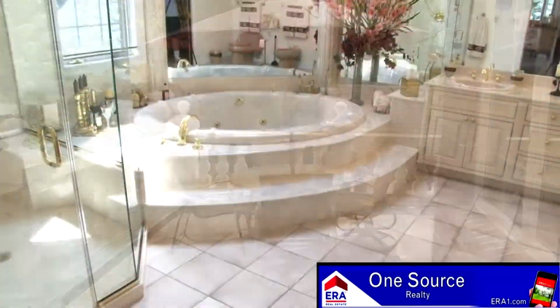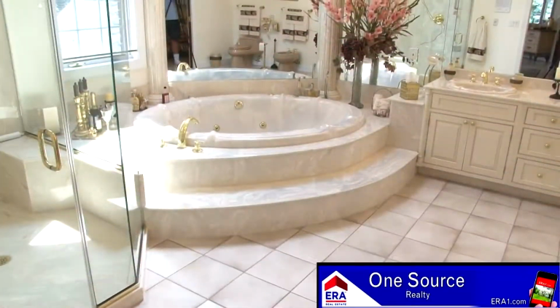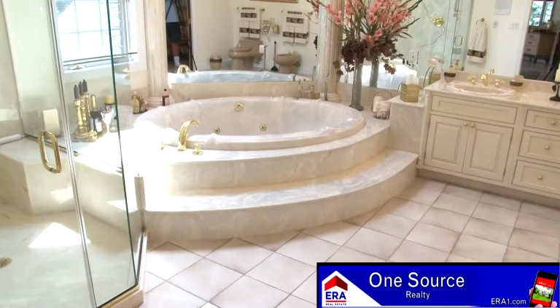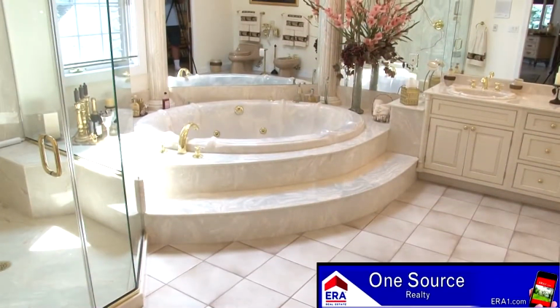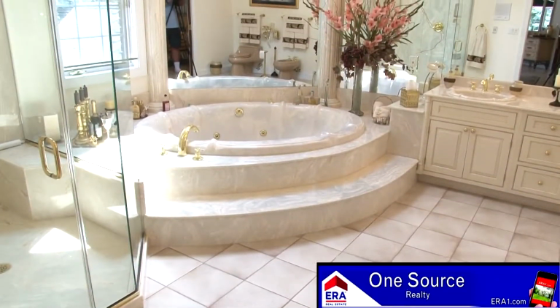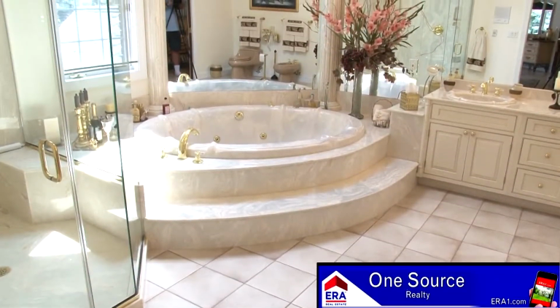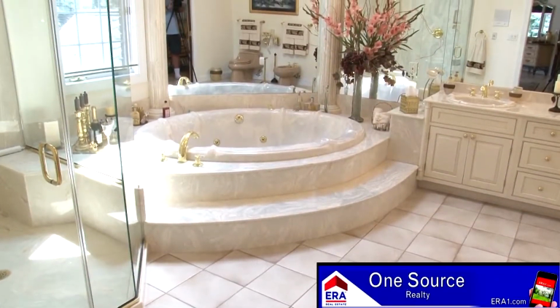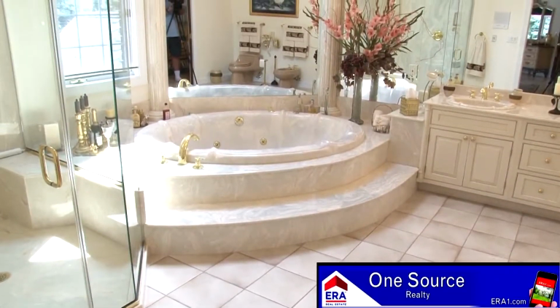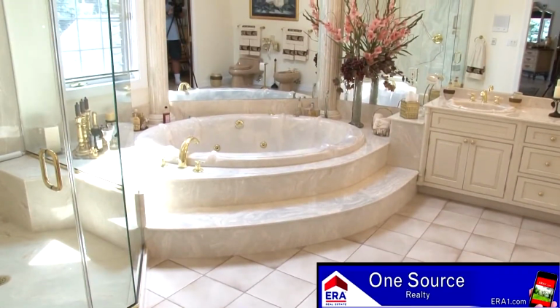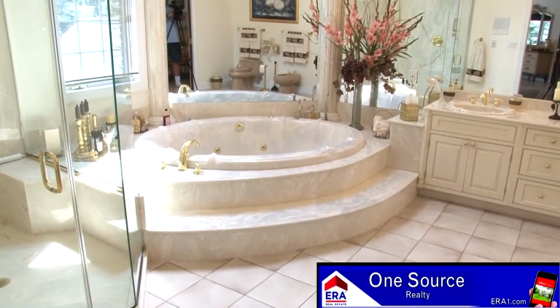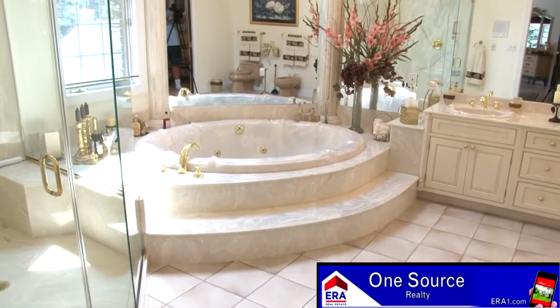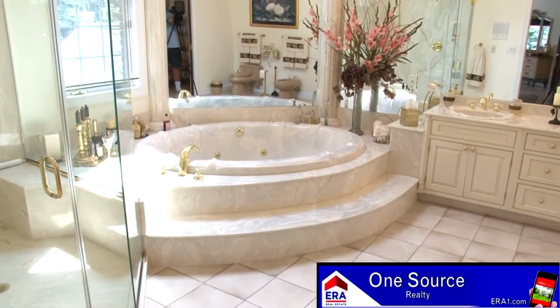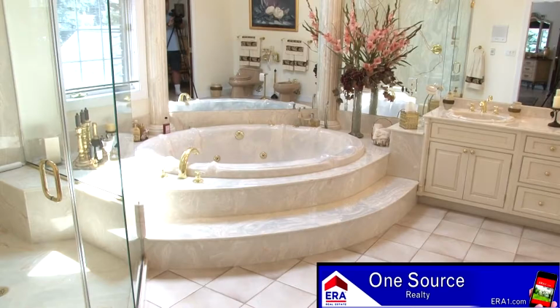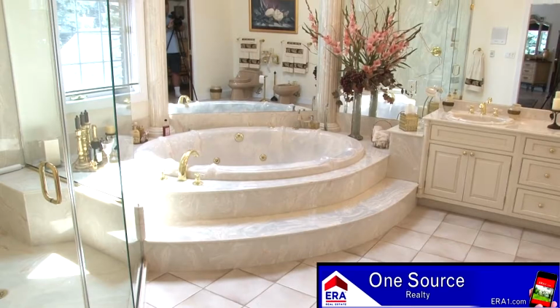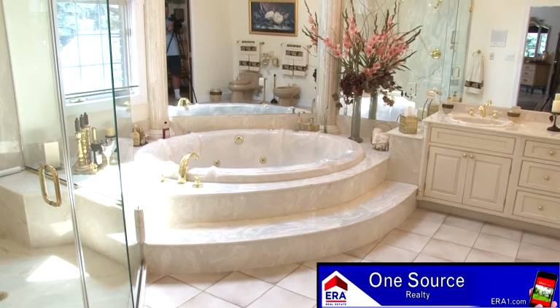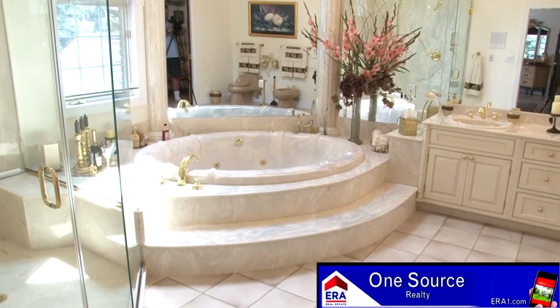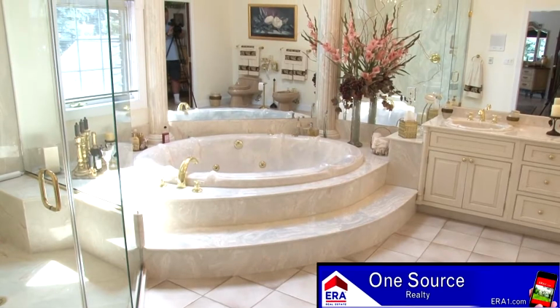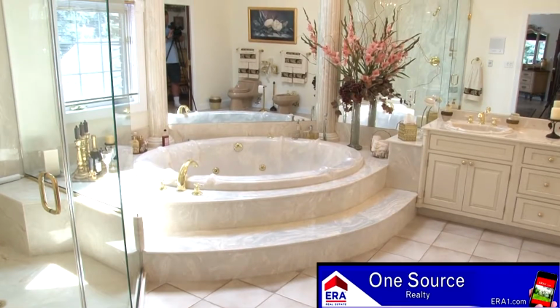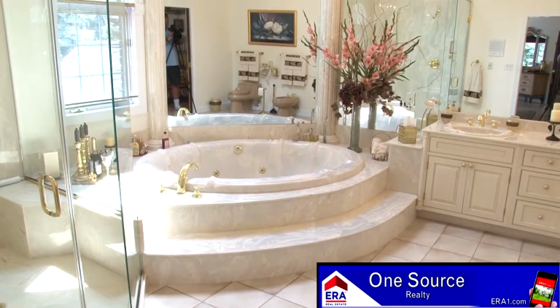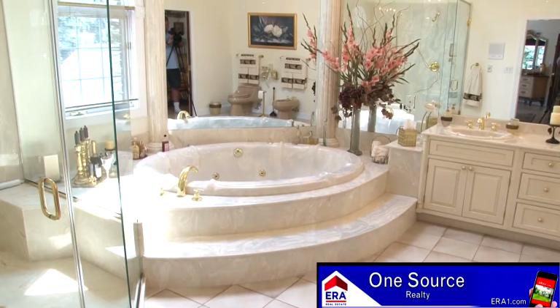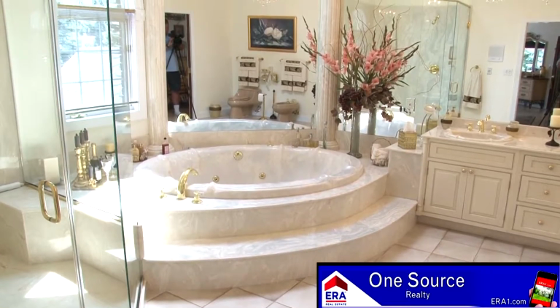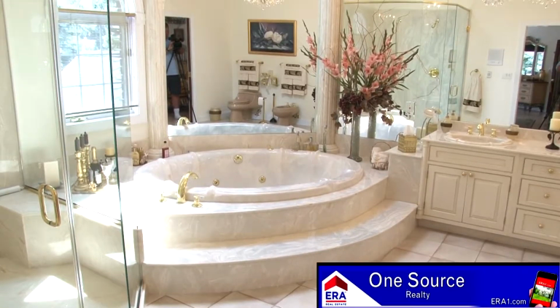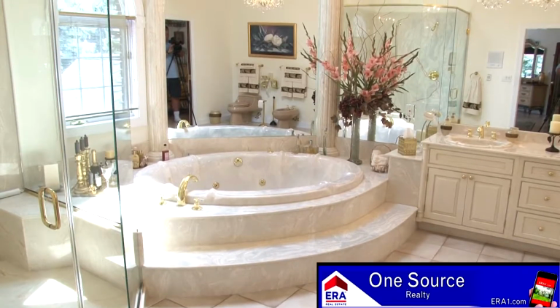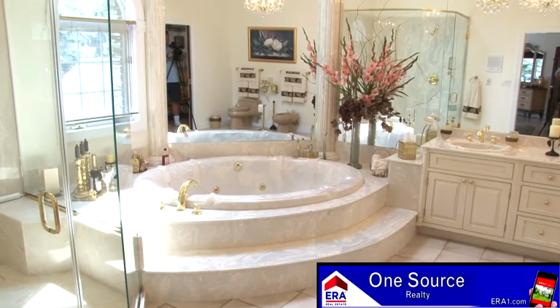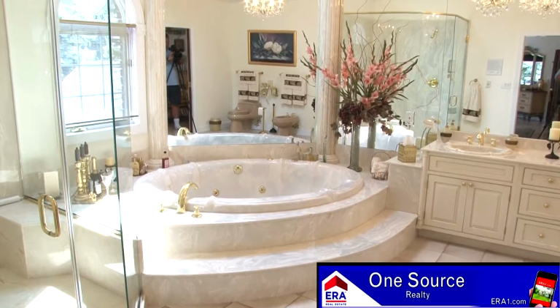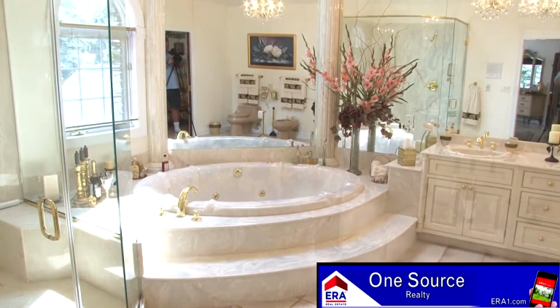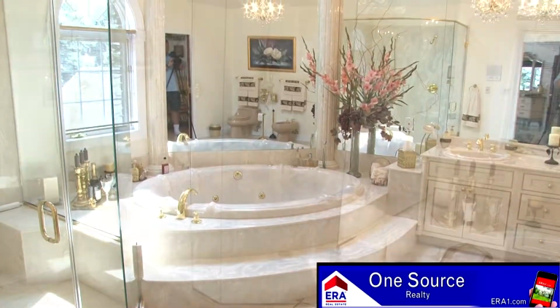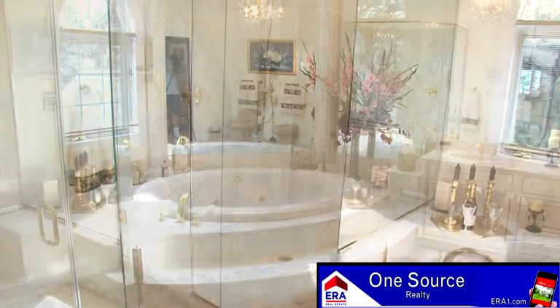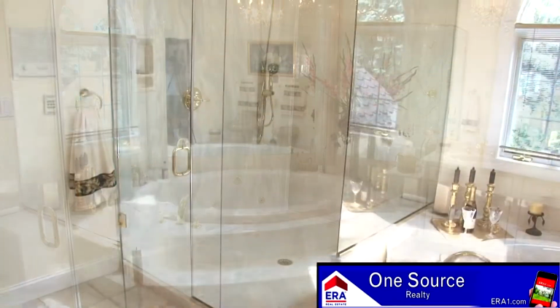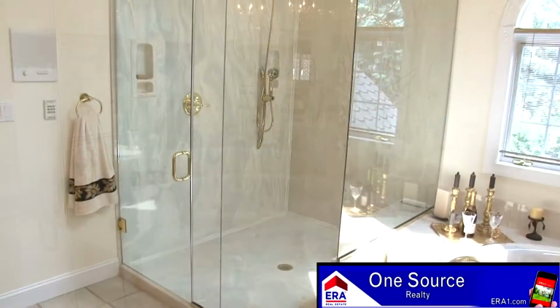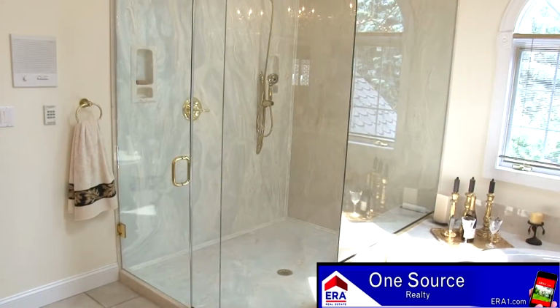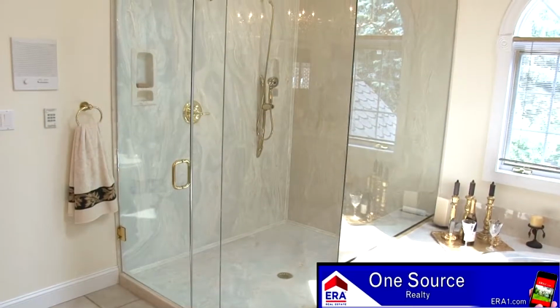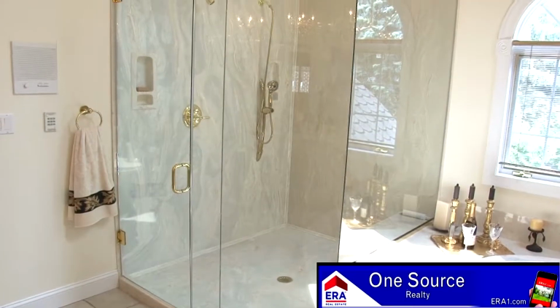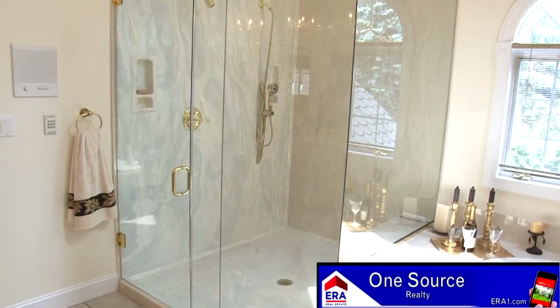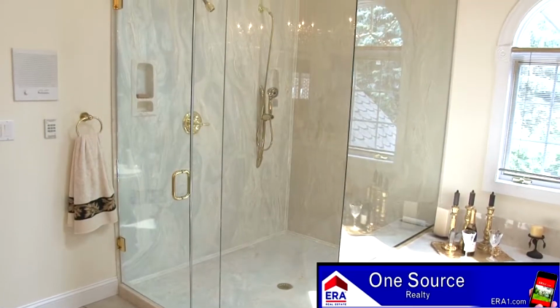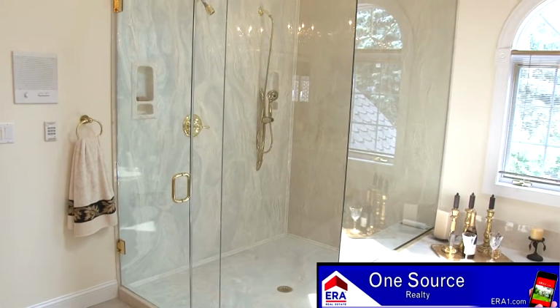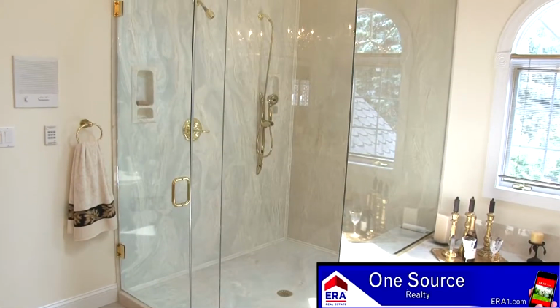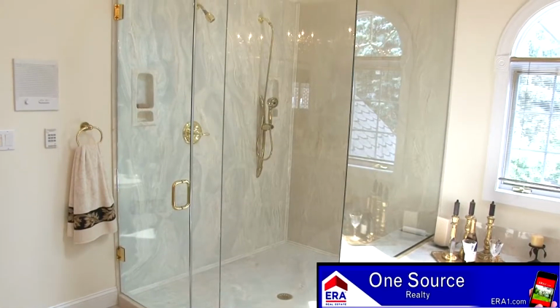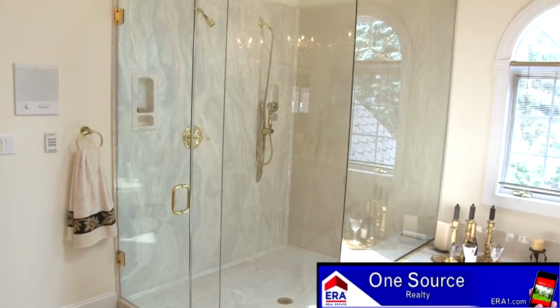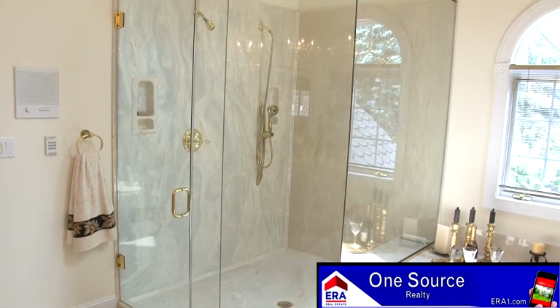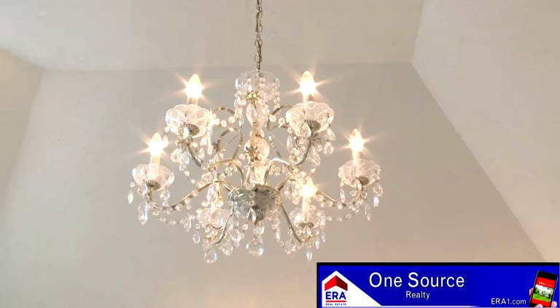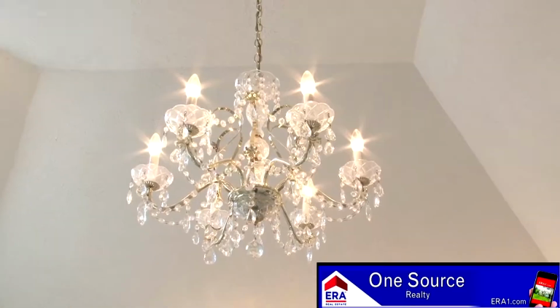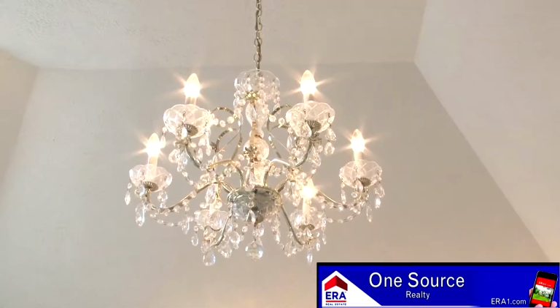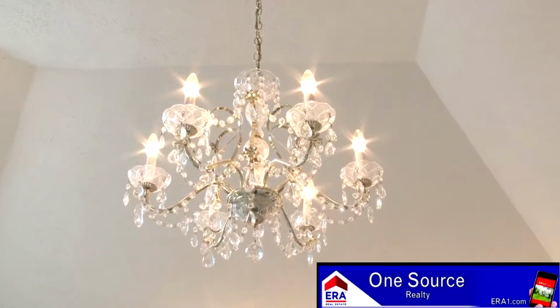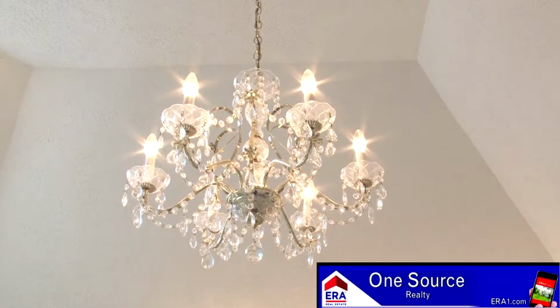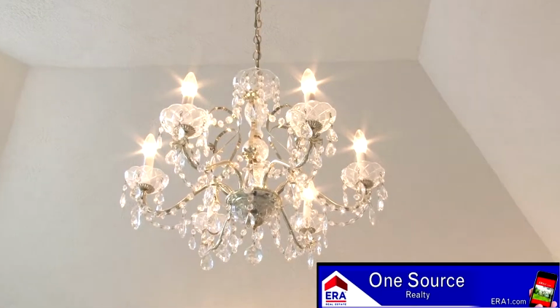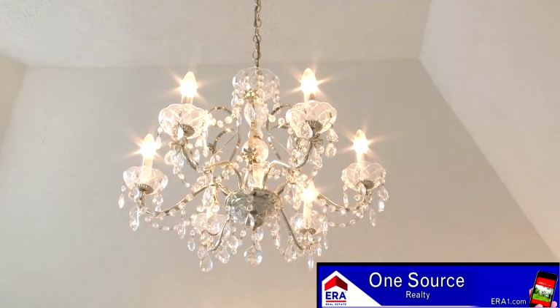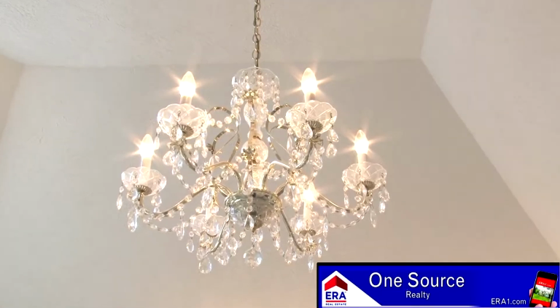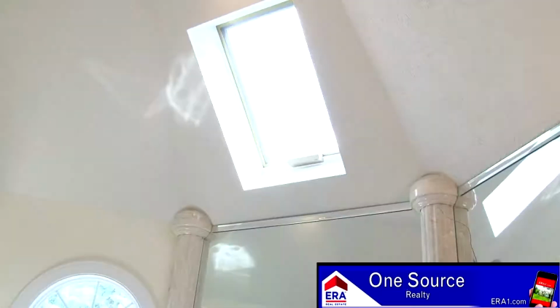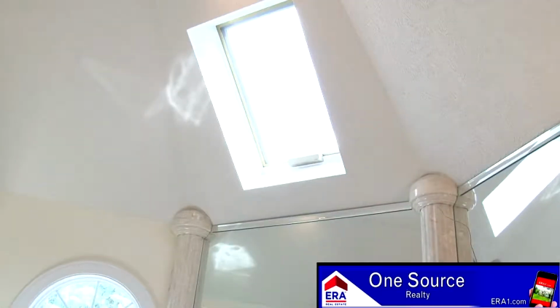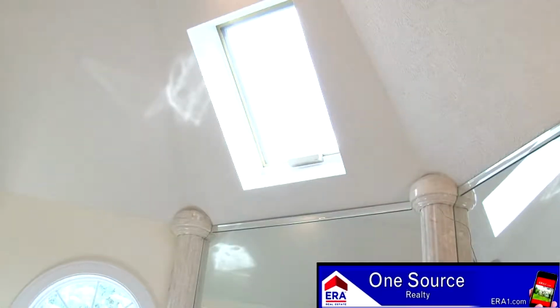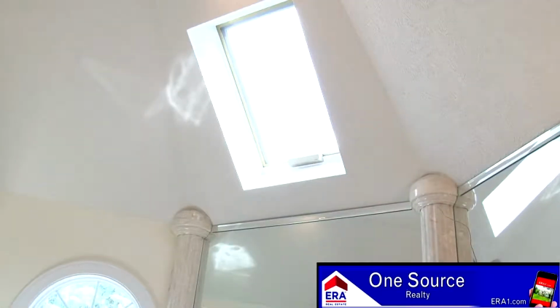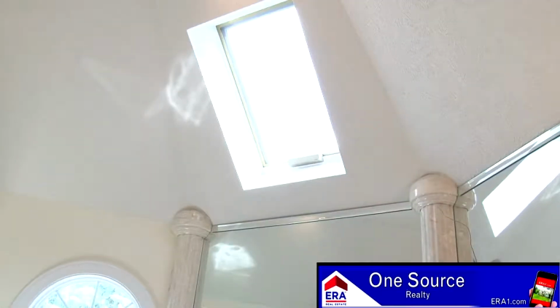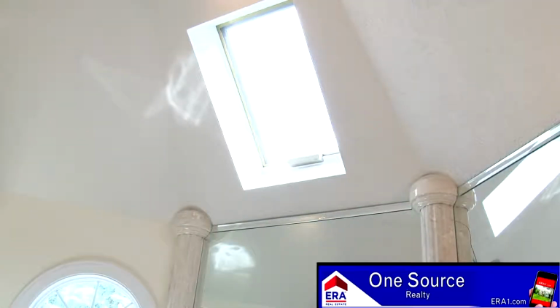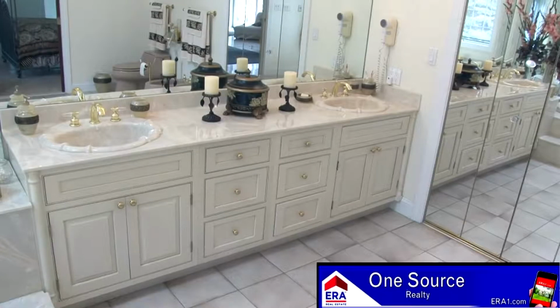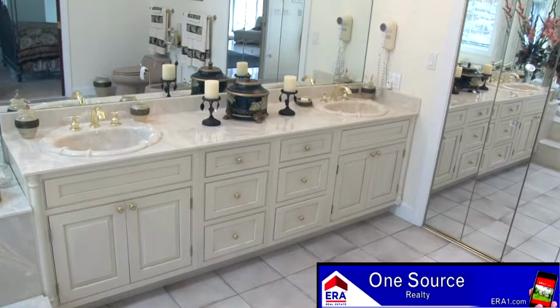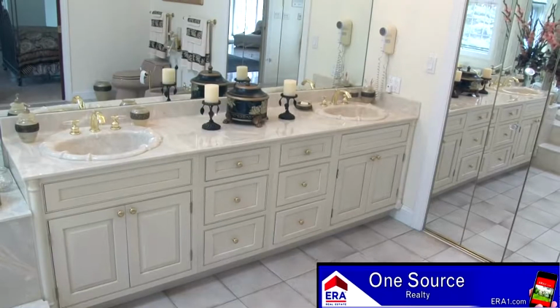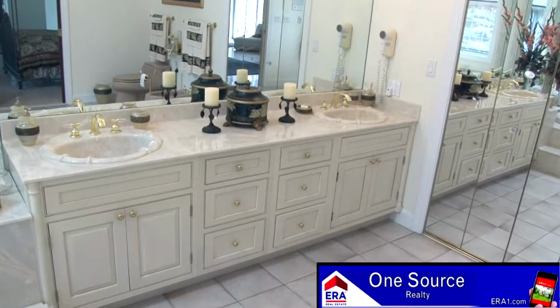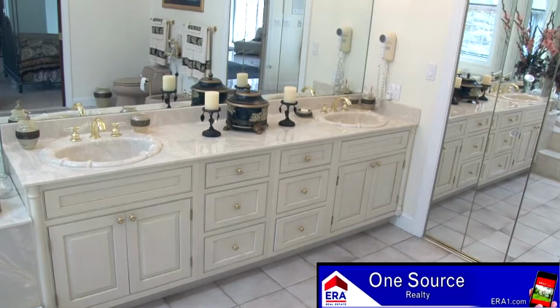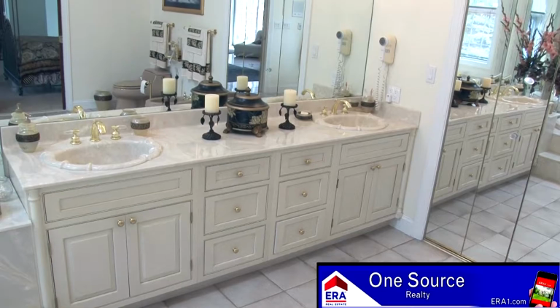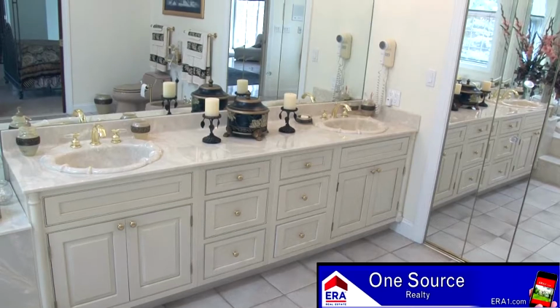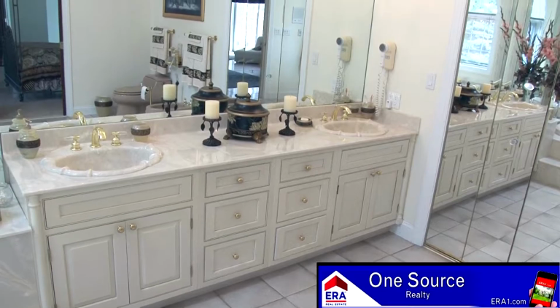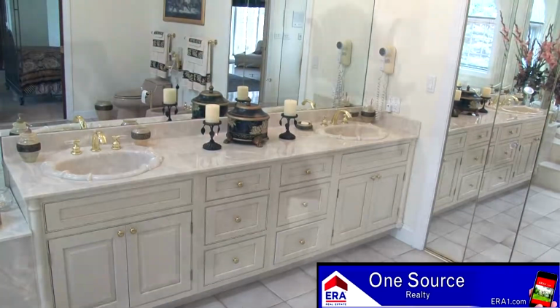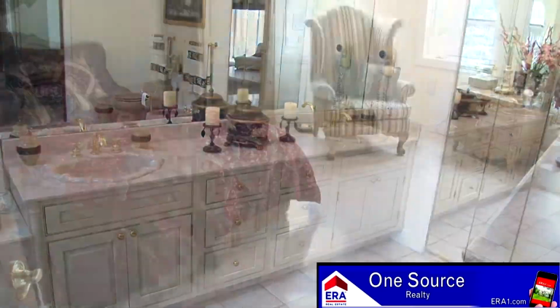The master bath is spacious and features tile, whirlpool, walk-in rain shower, chandelier, skylight, and custom vanity.